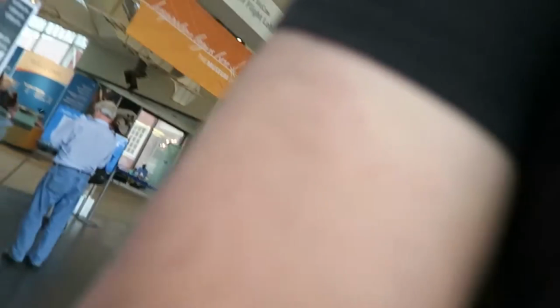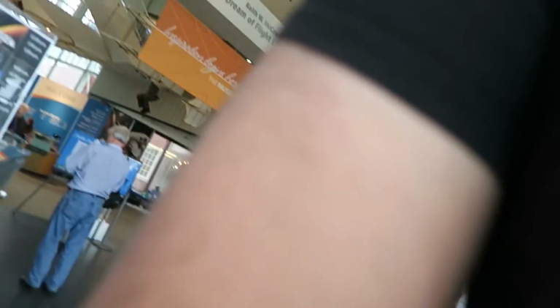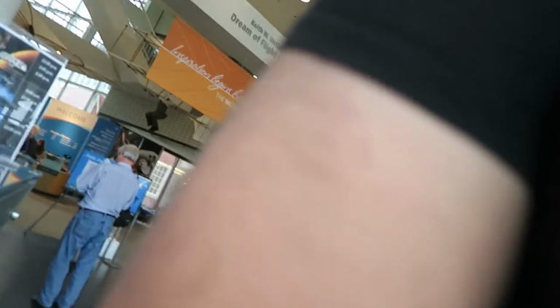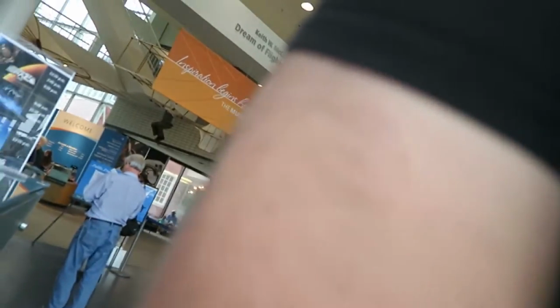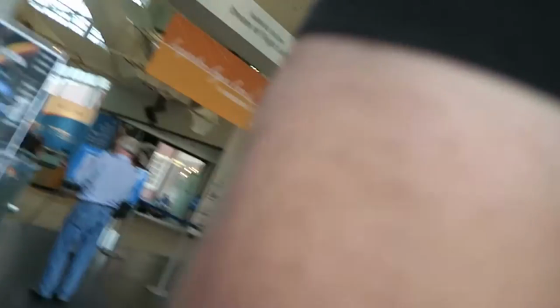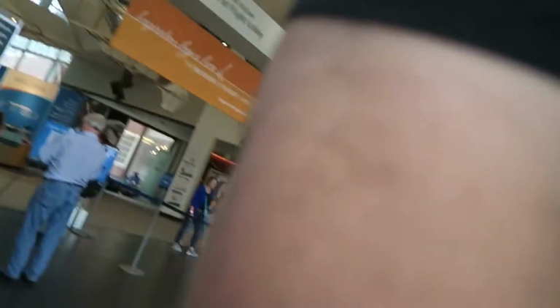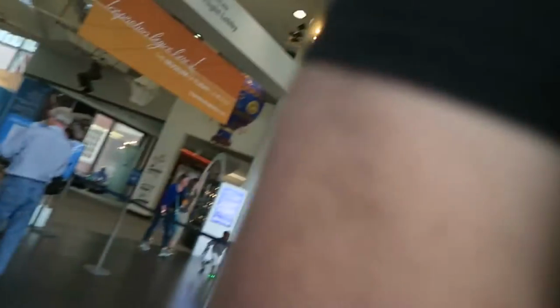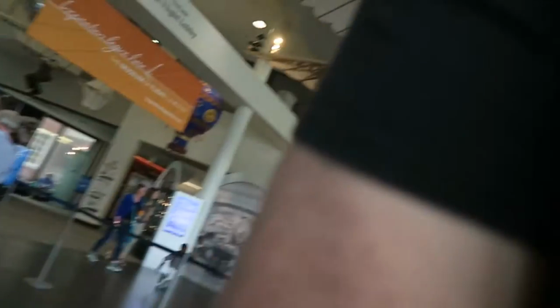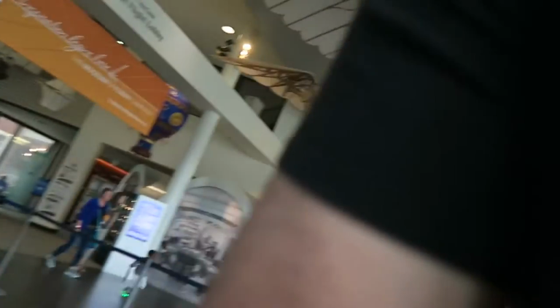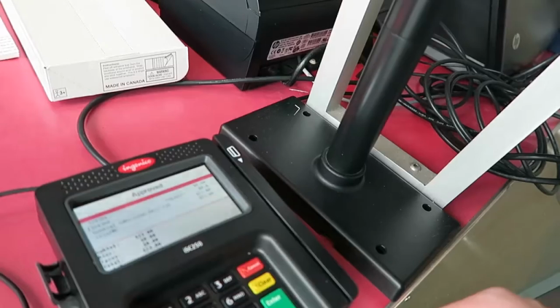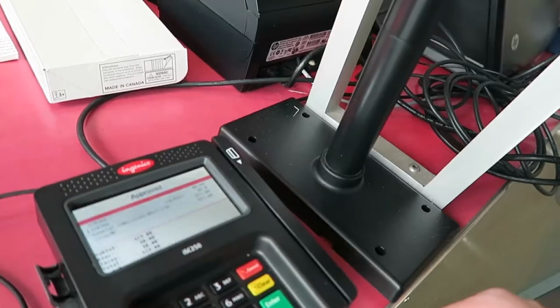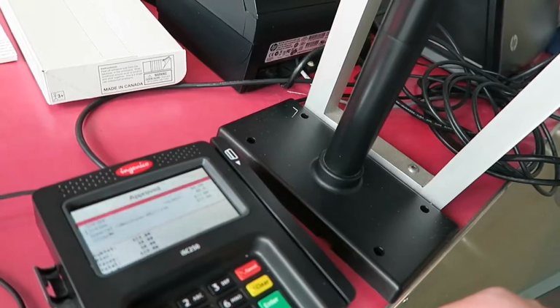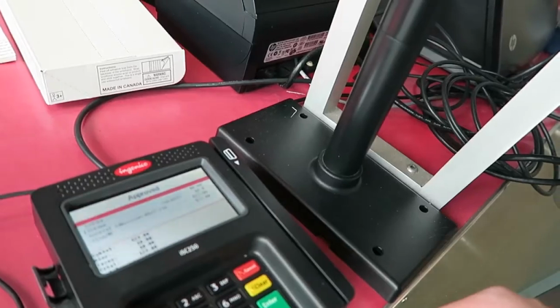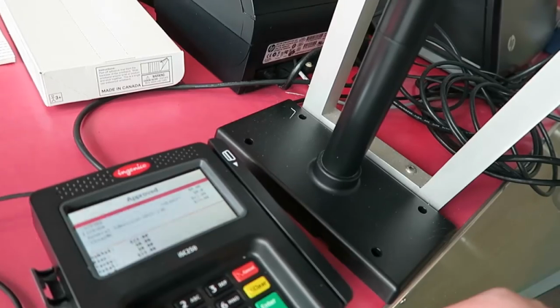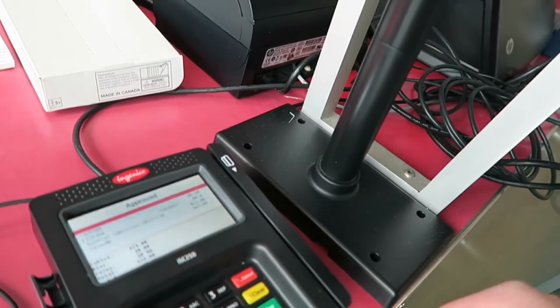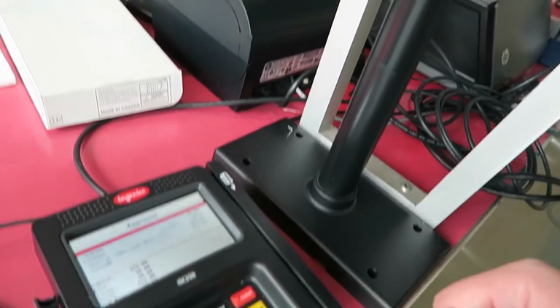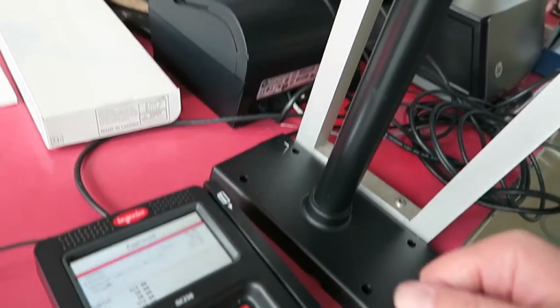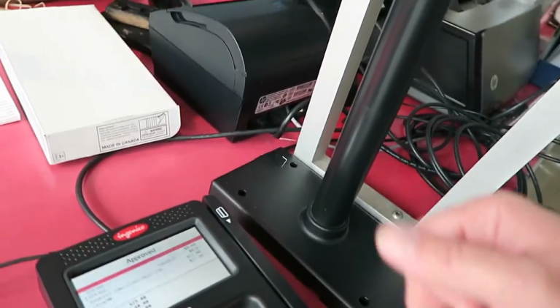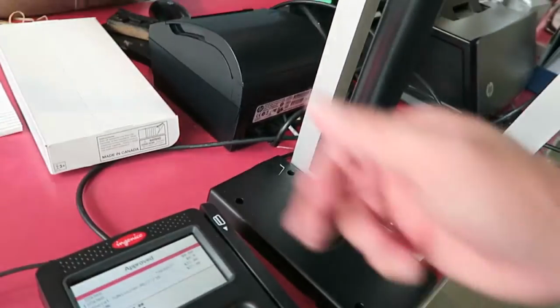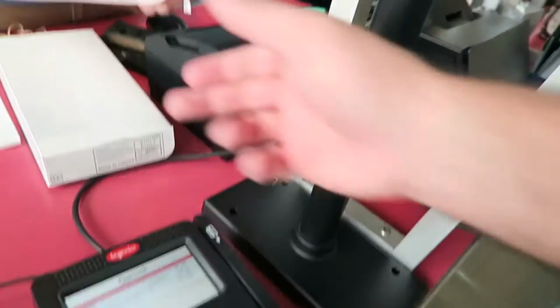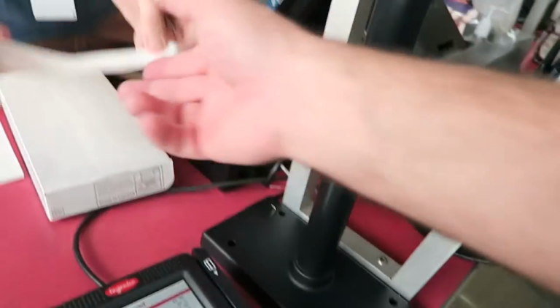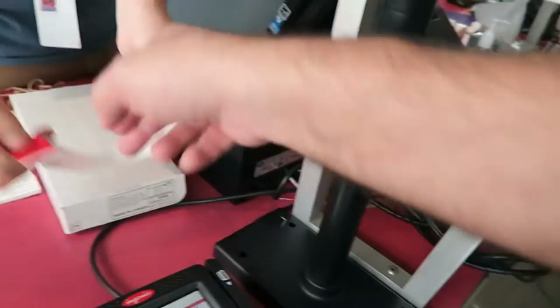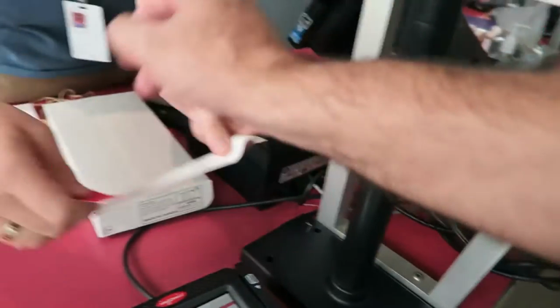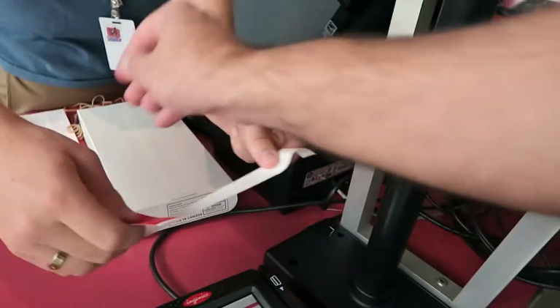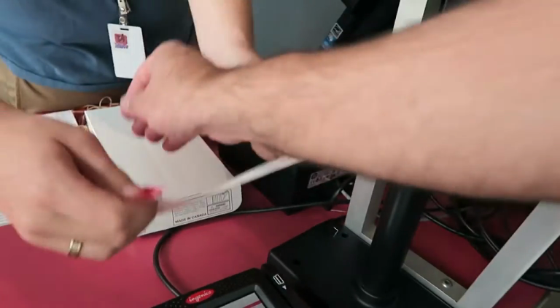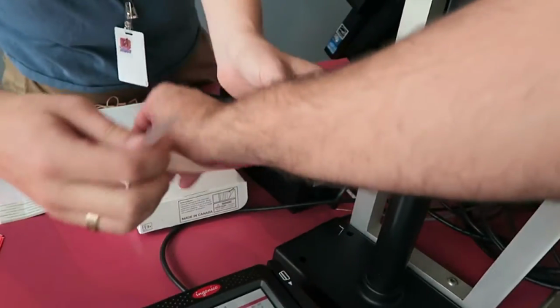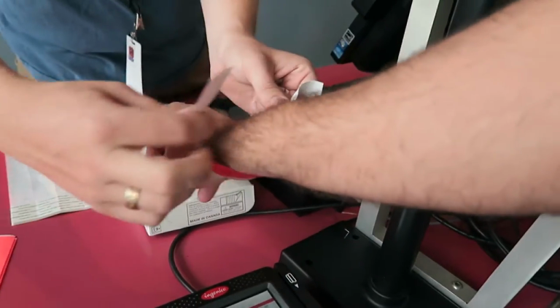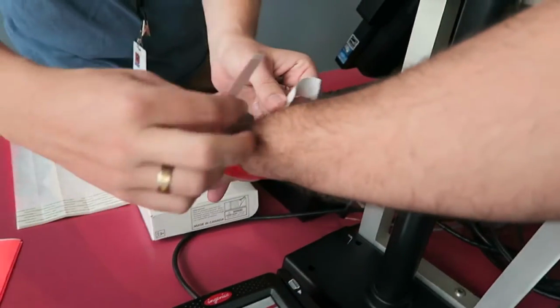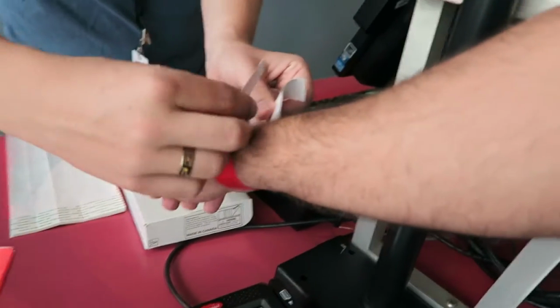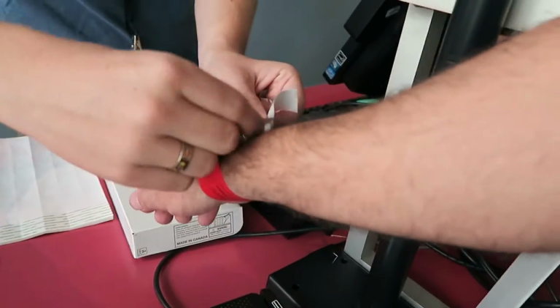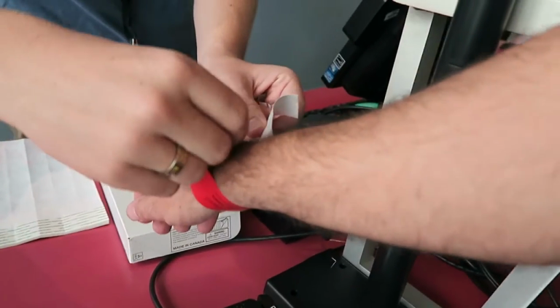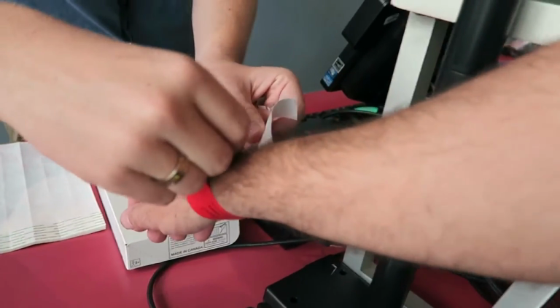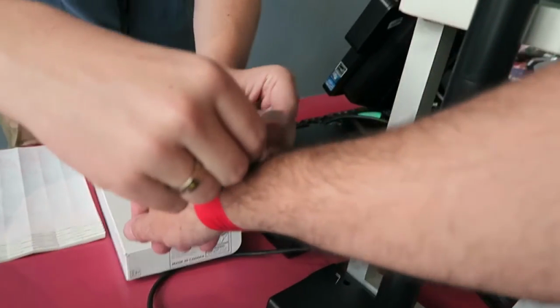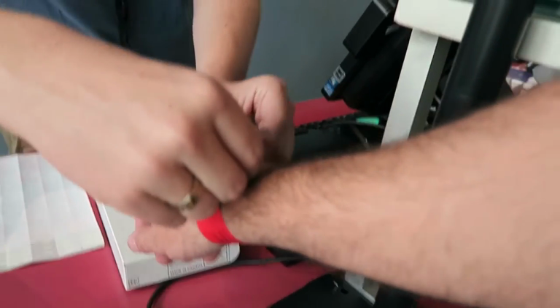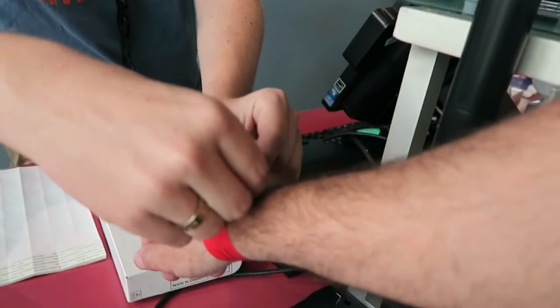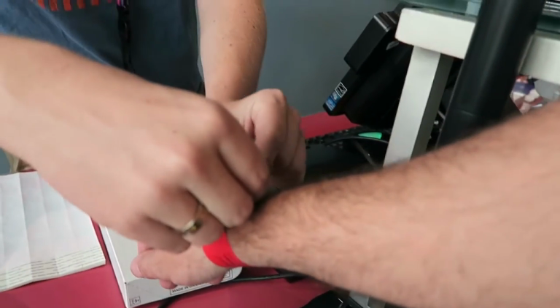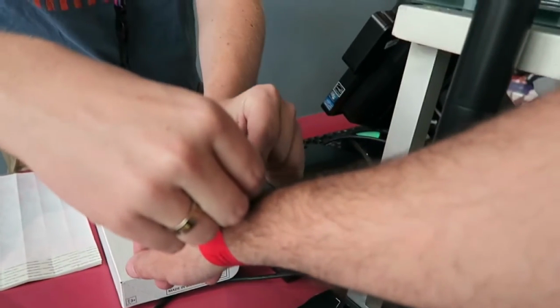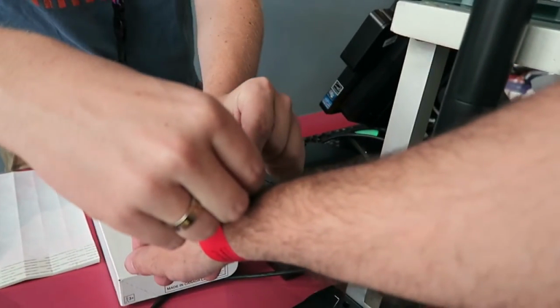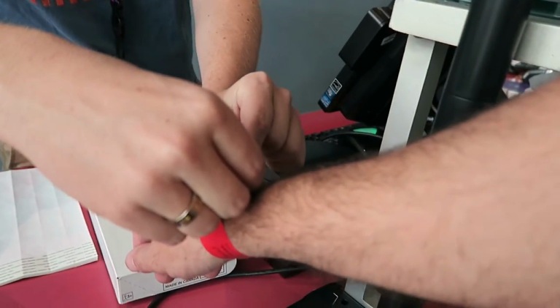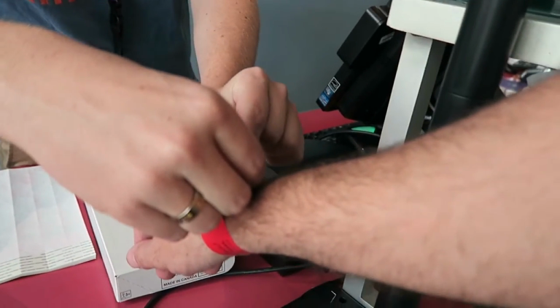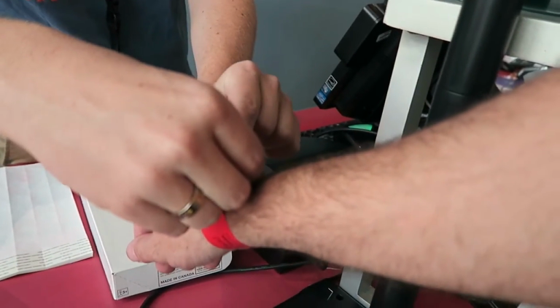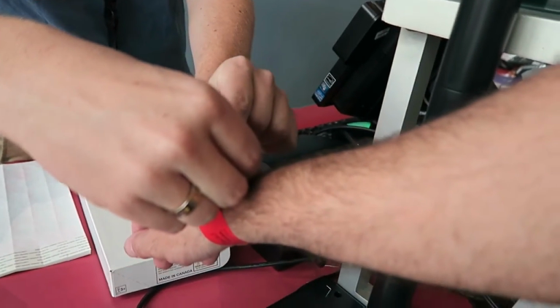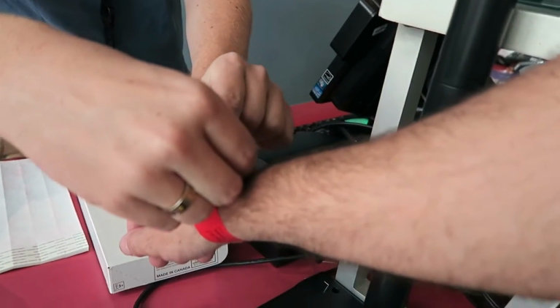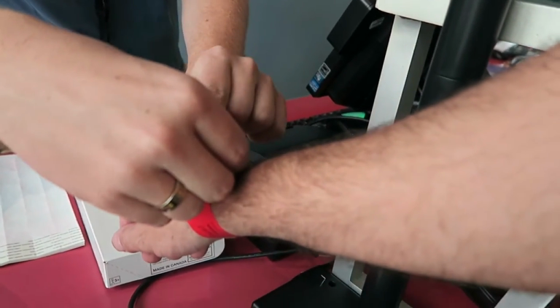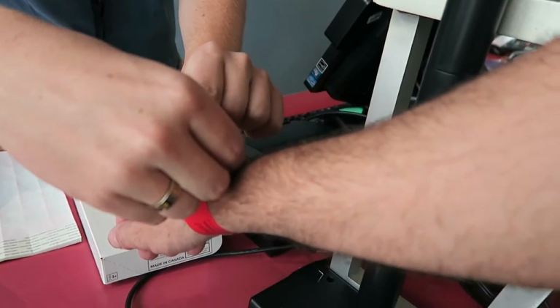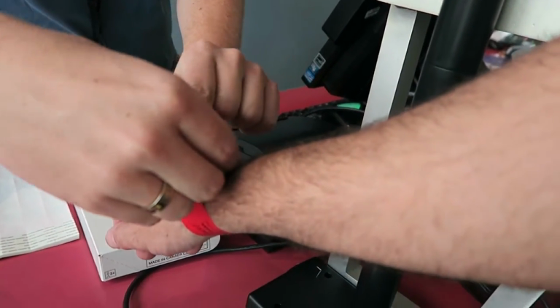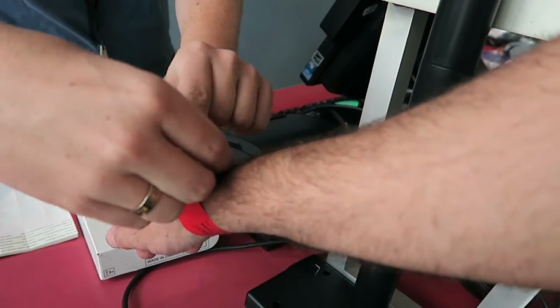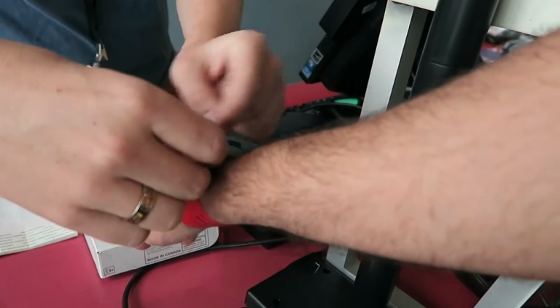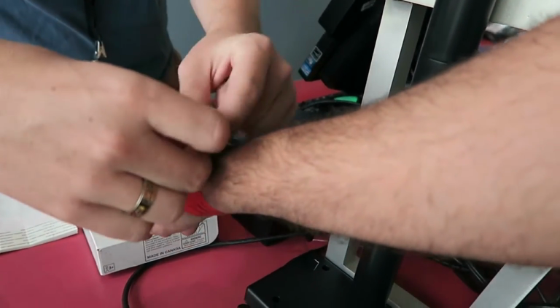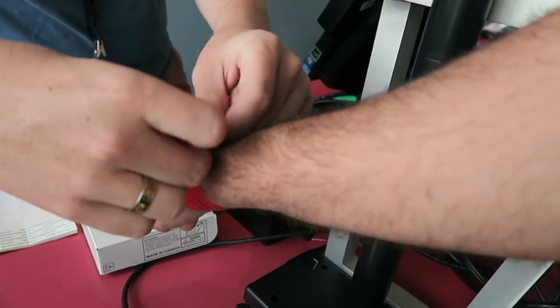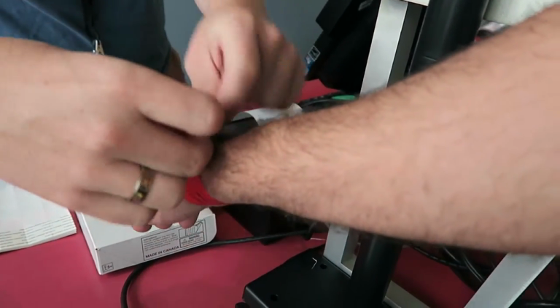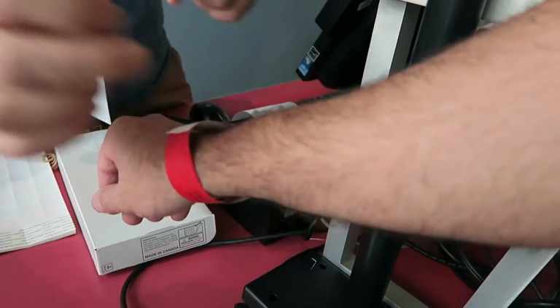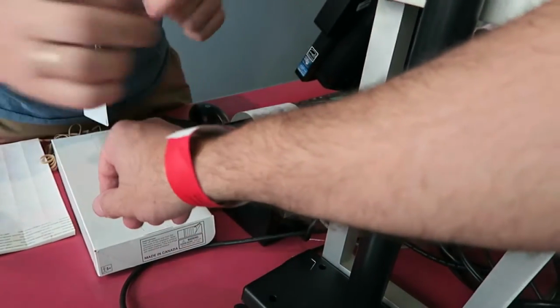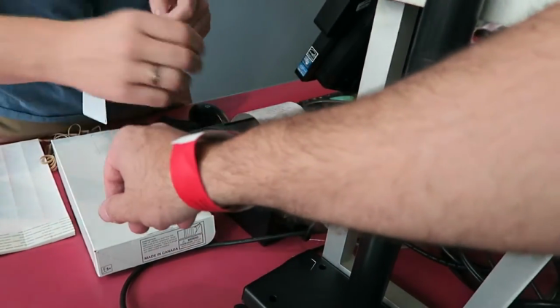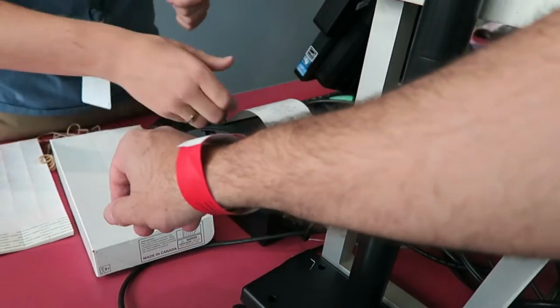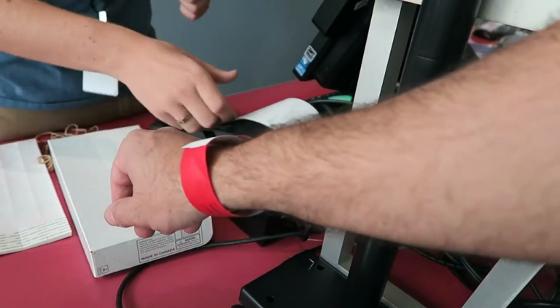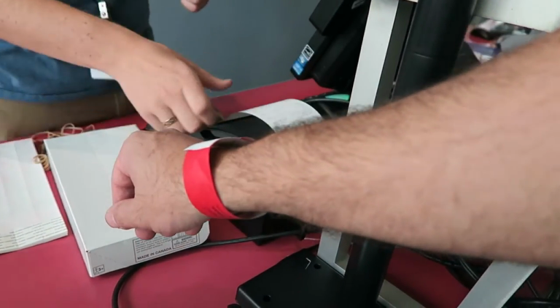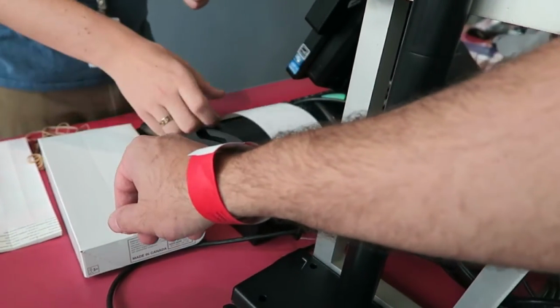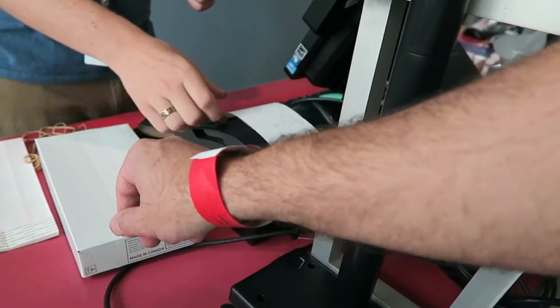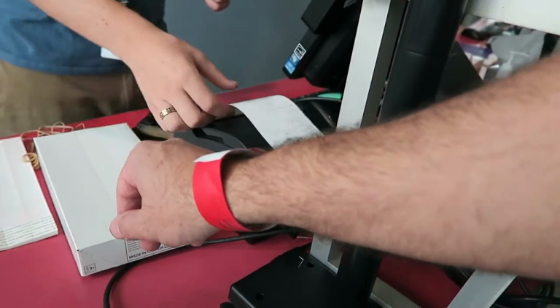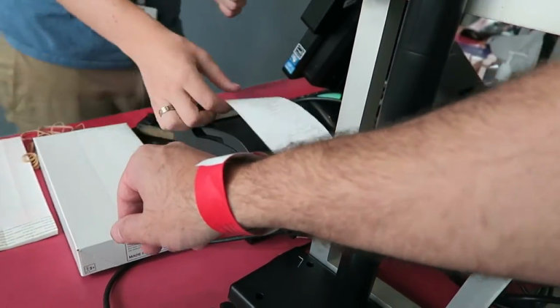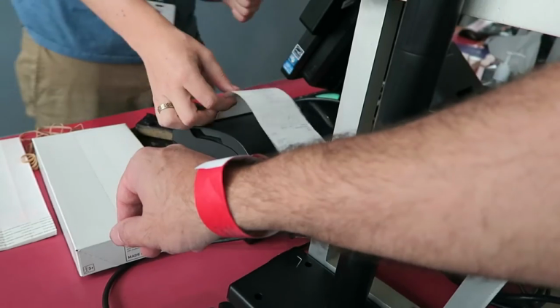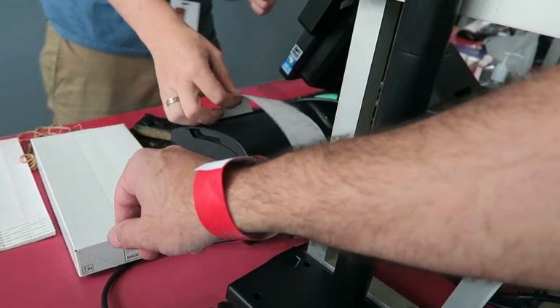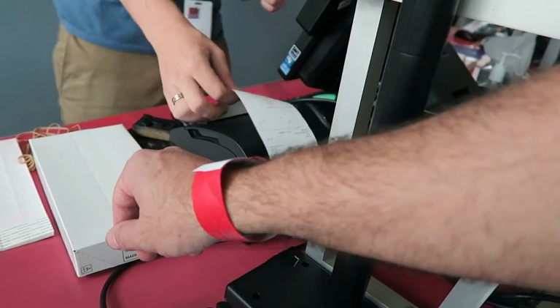I just need a ticket, I guess. Alright. So here's your wristband. Cool. That'll serve as your general admission to get you into the Museum, all of our exhibits and galleries.